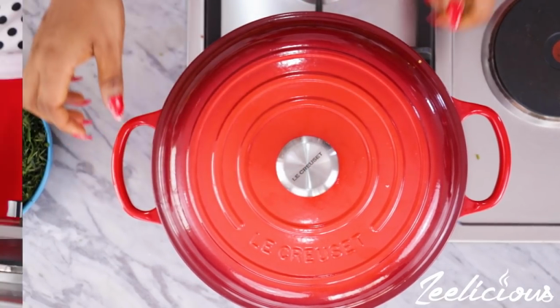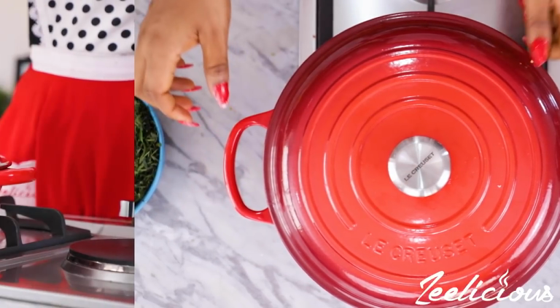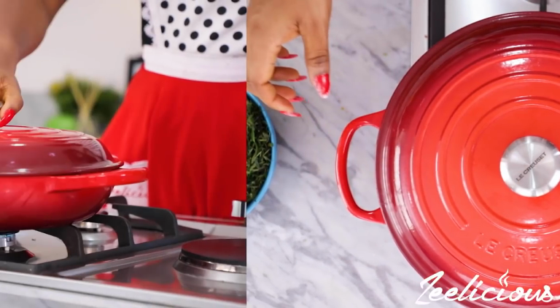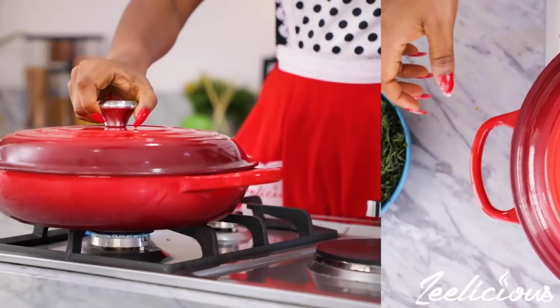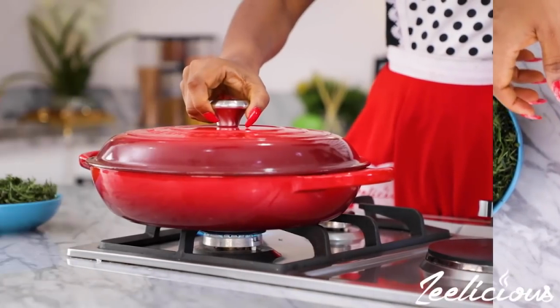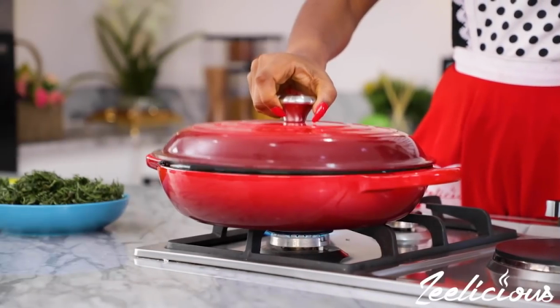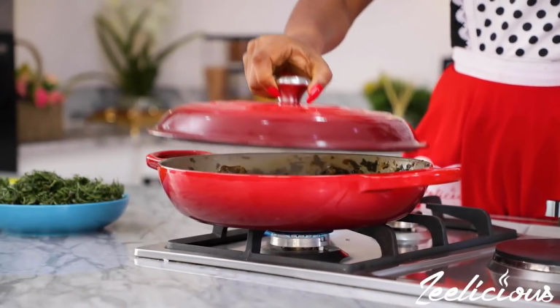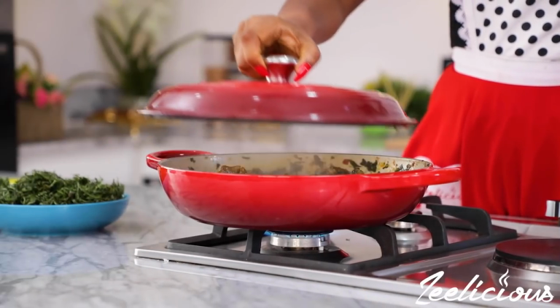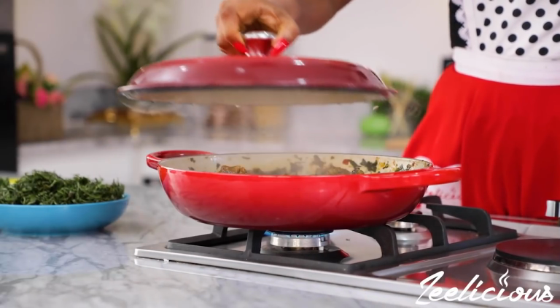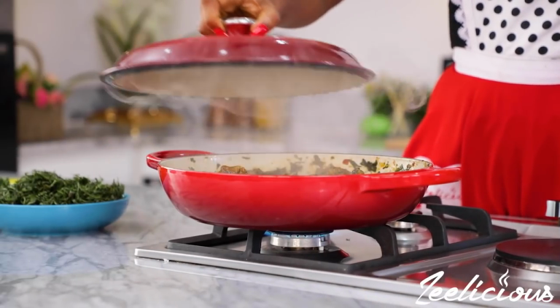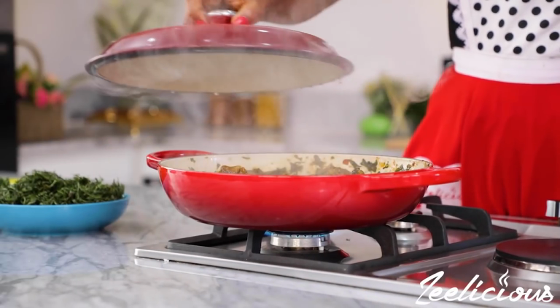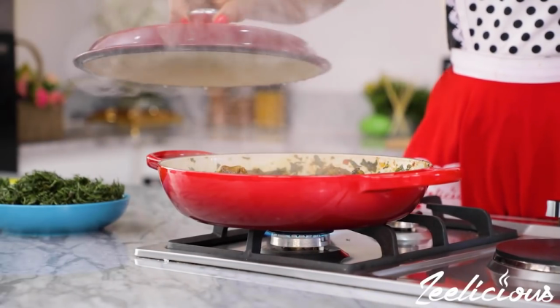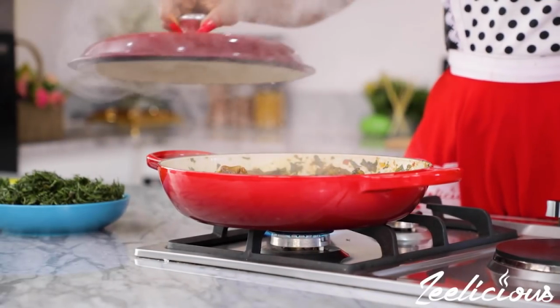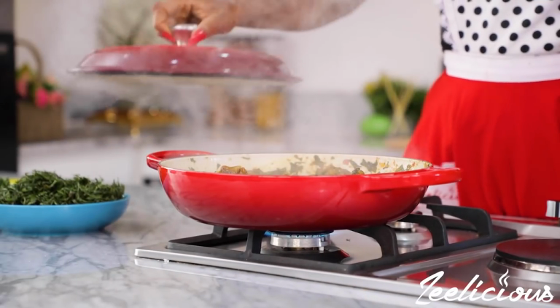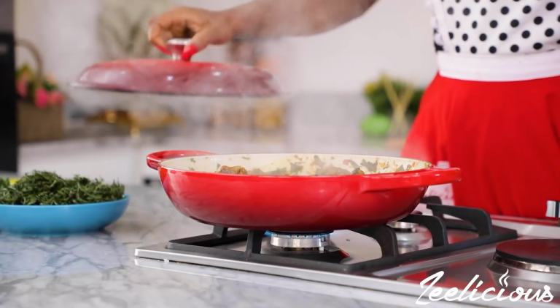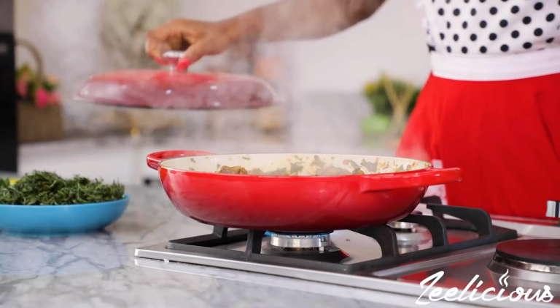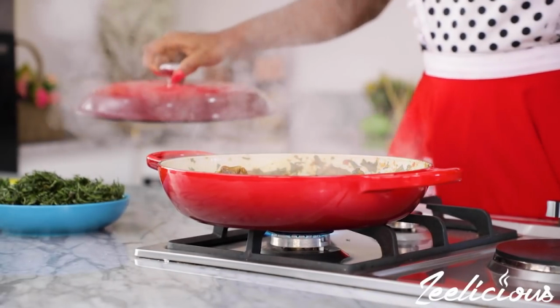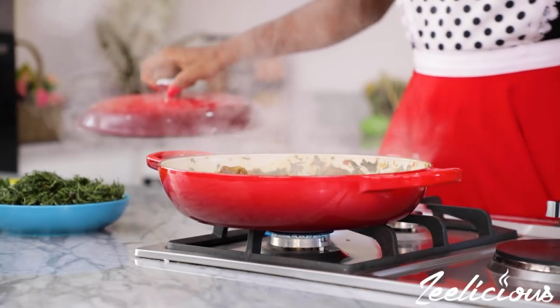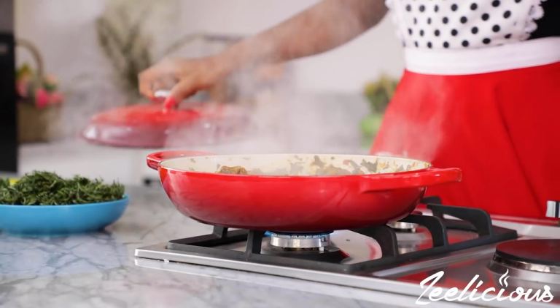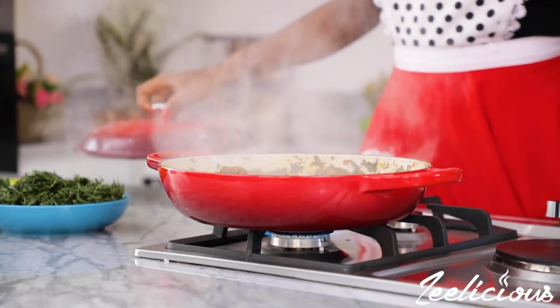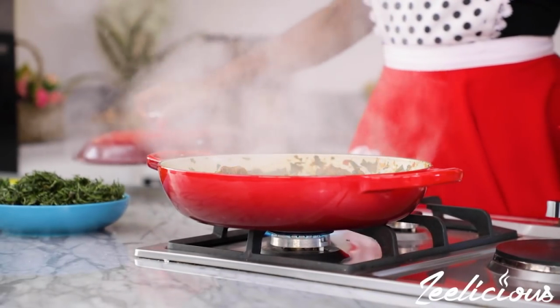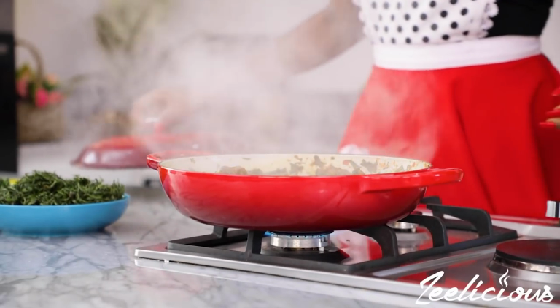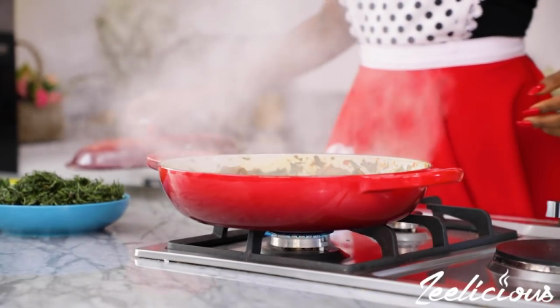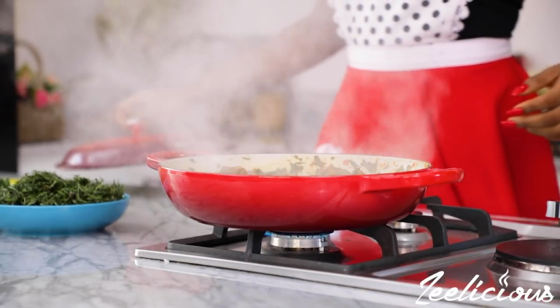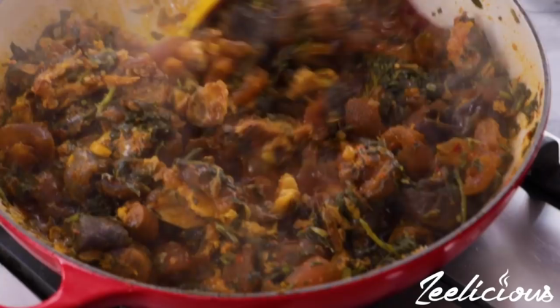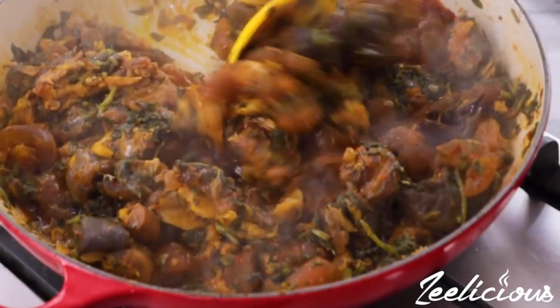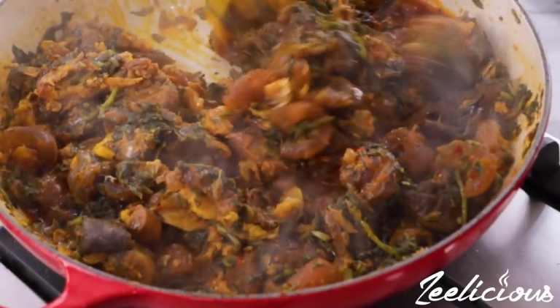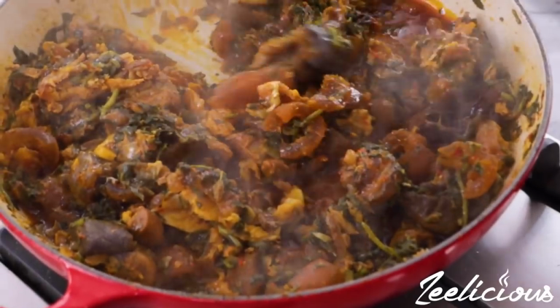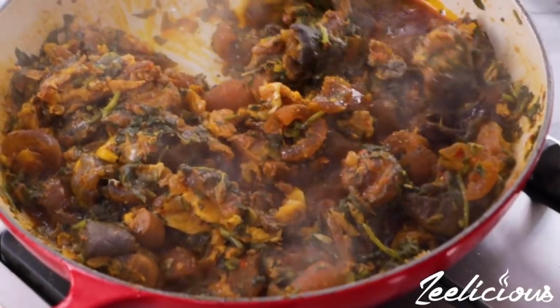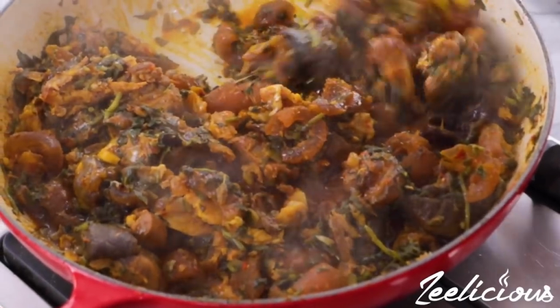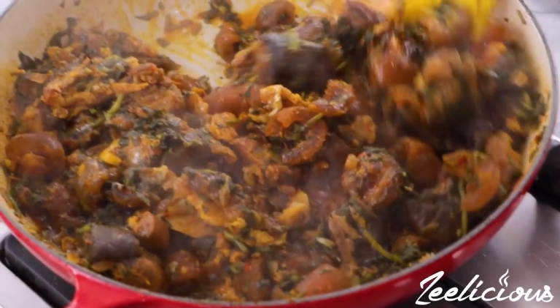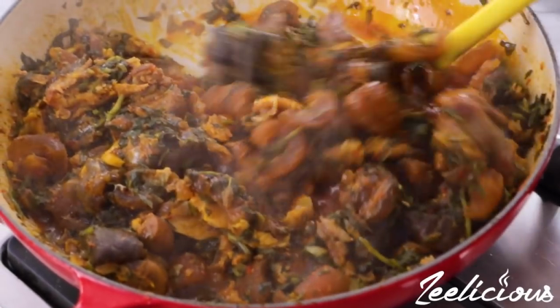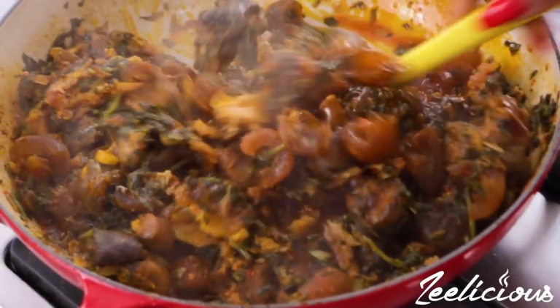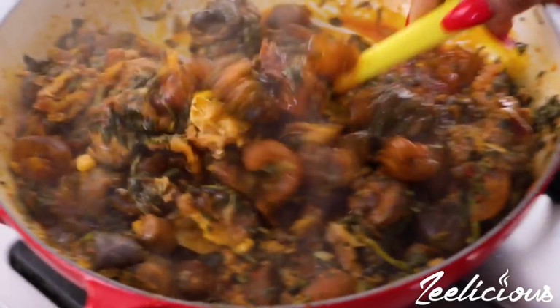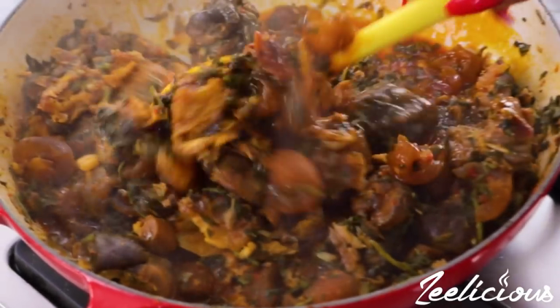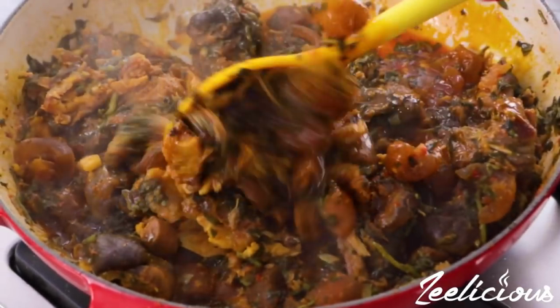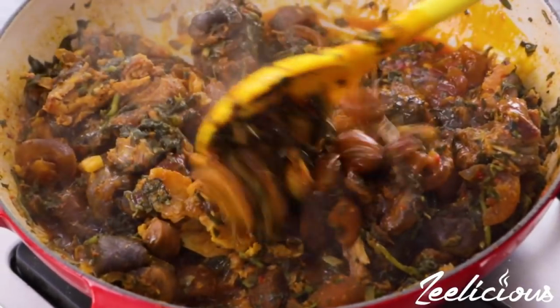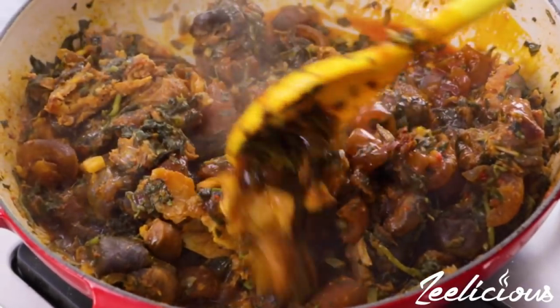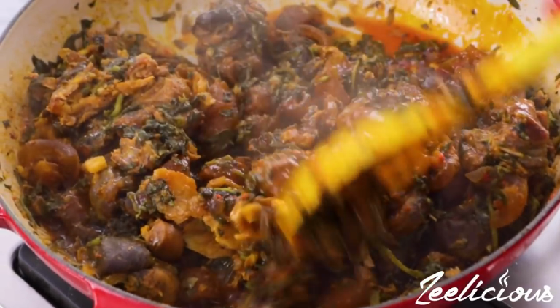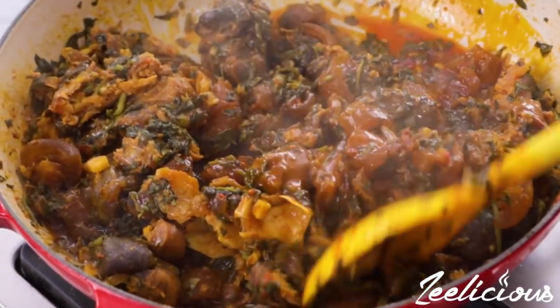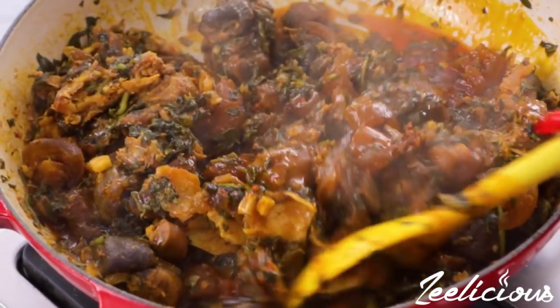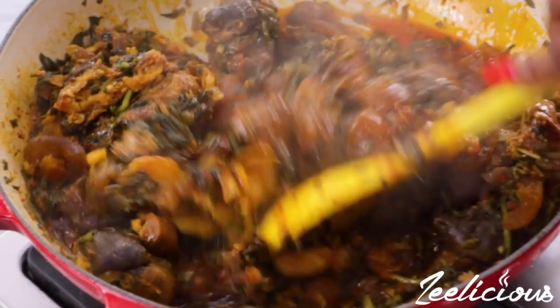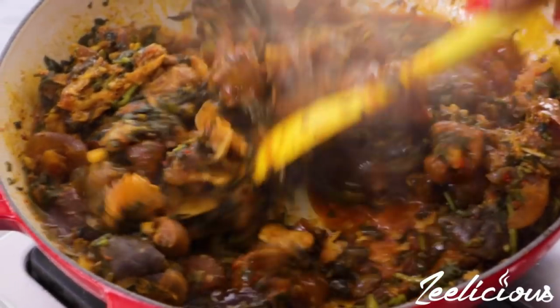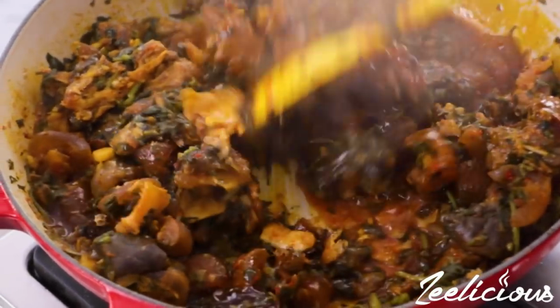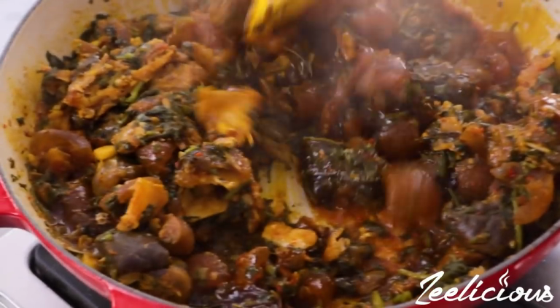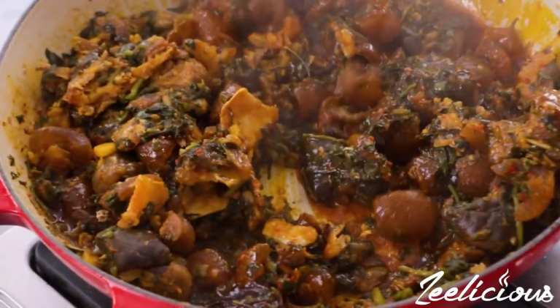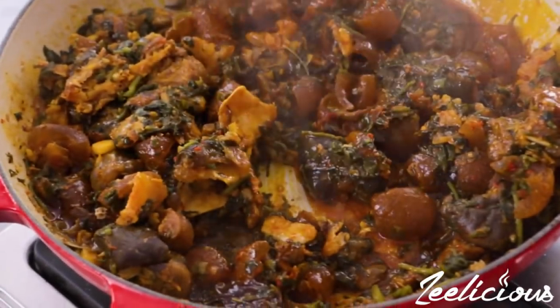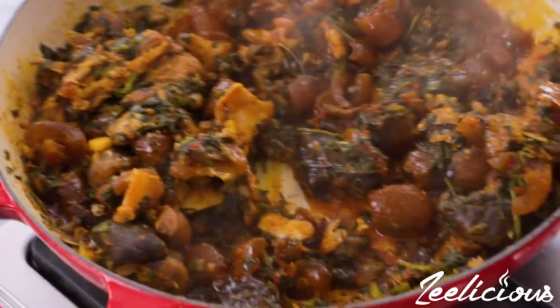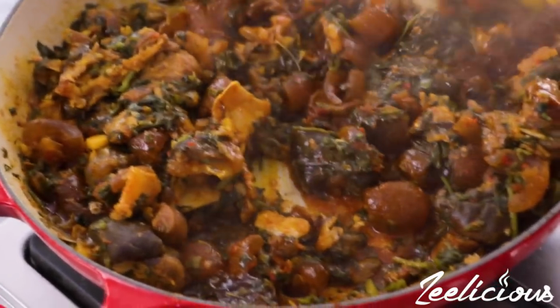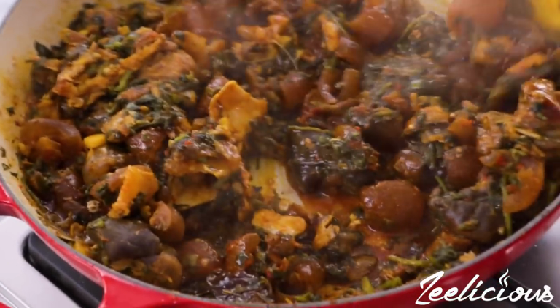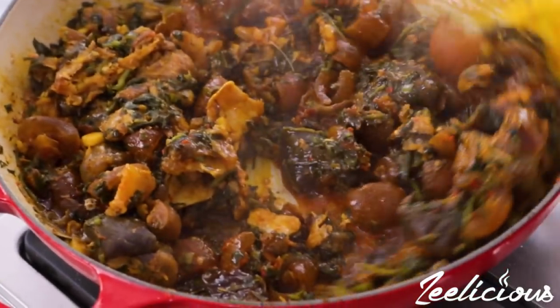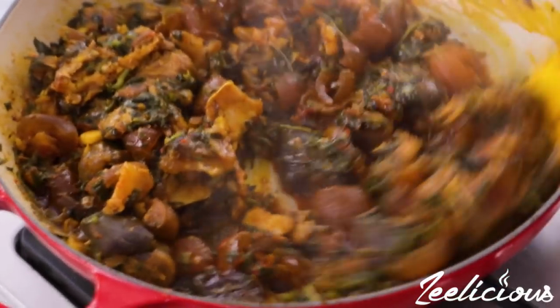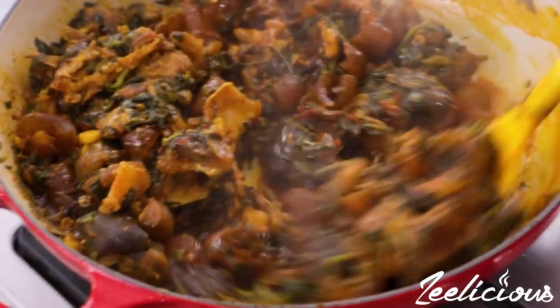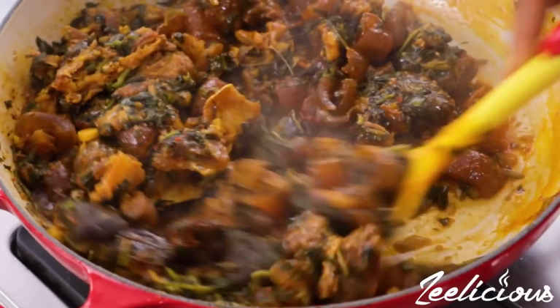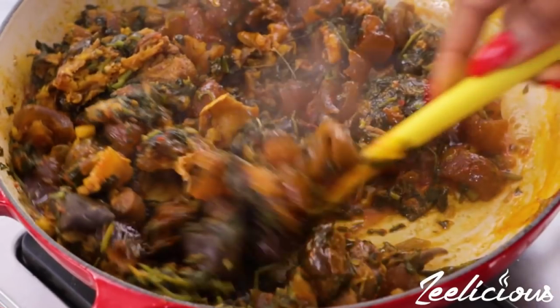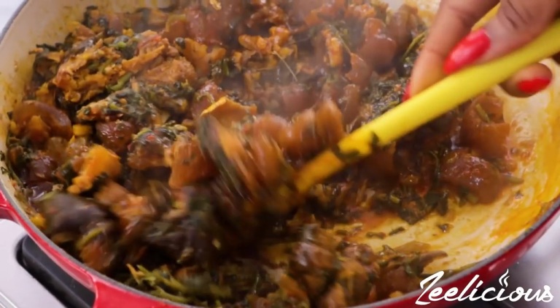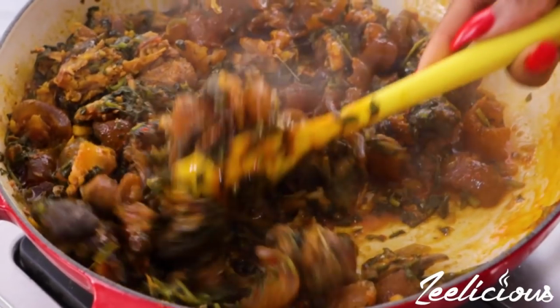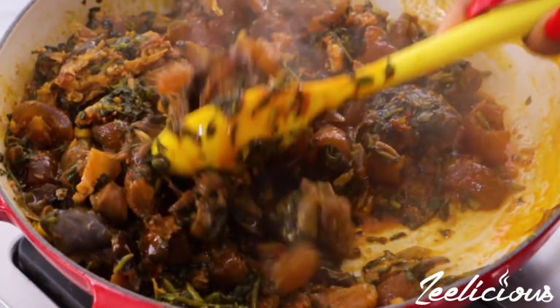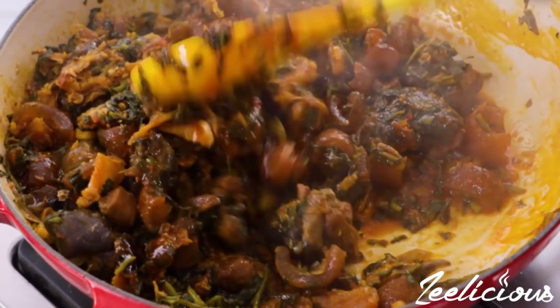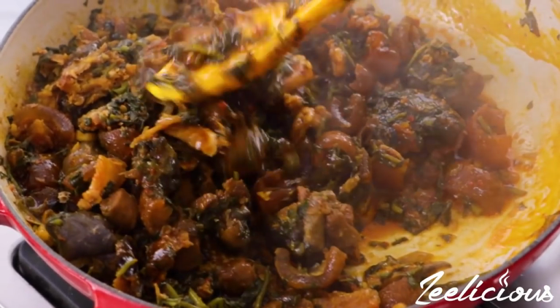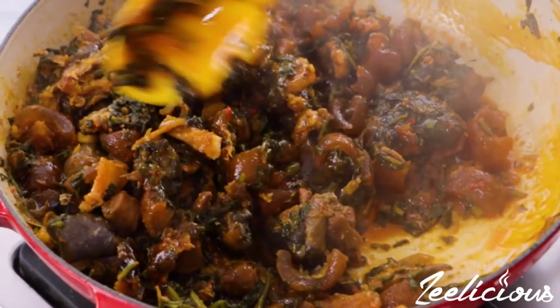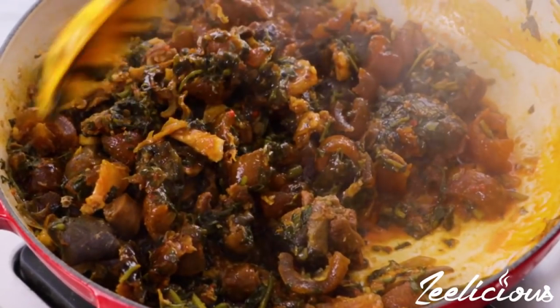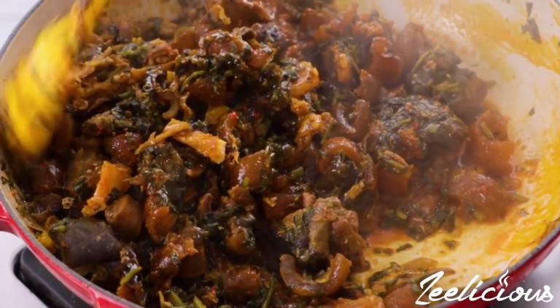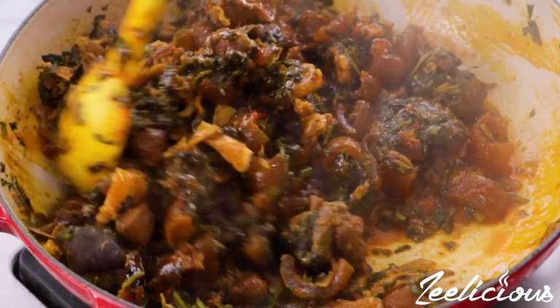After about five minutes, open up the pot — and at this time, the aroma in your kitchen should be very heavy and fragrant.